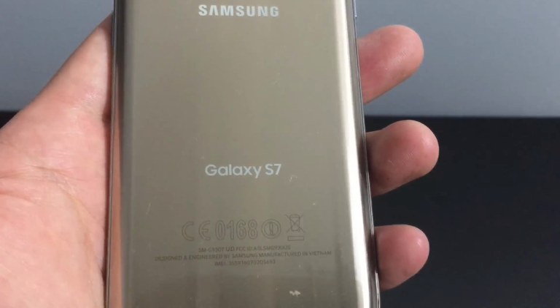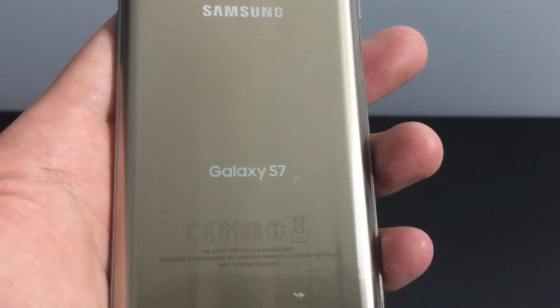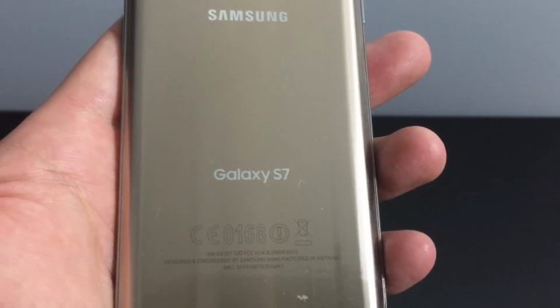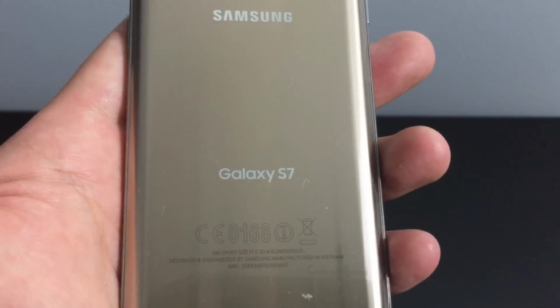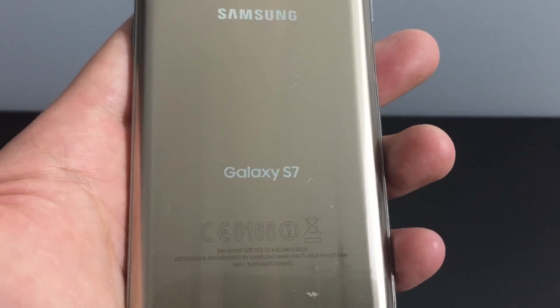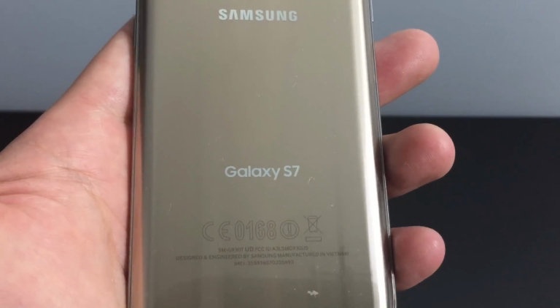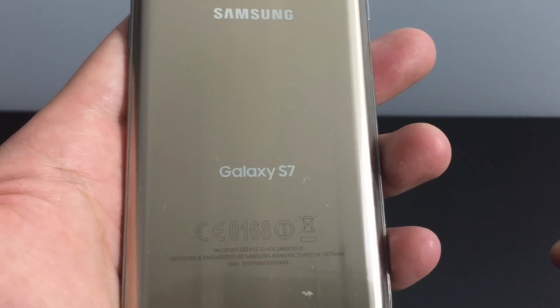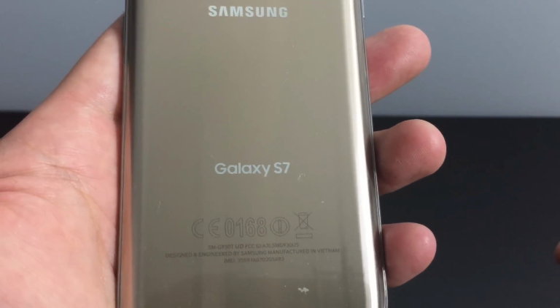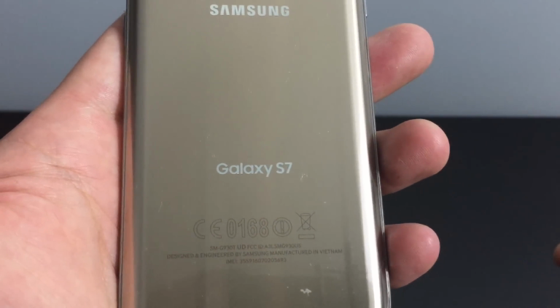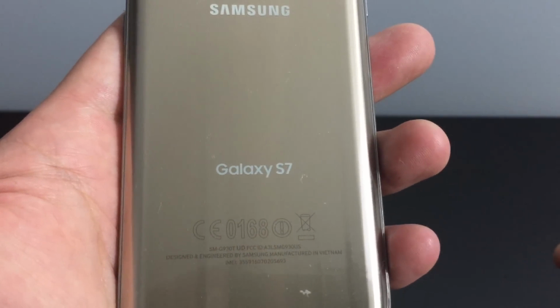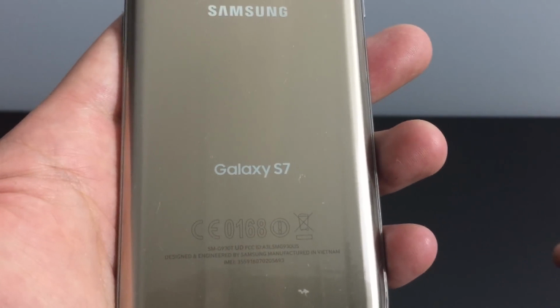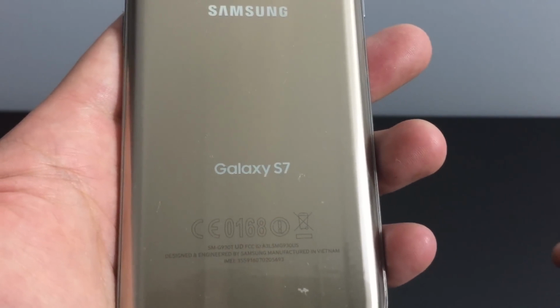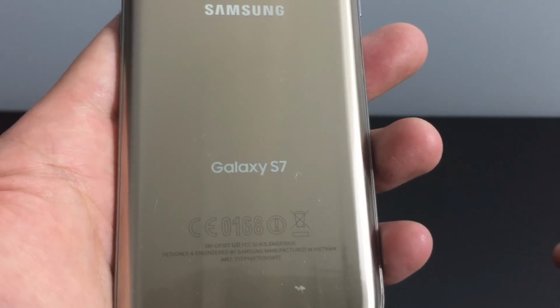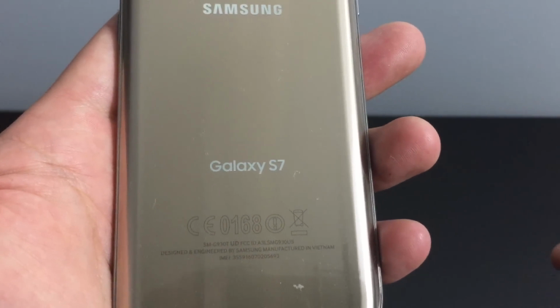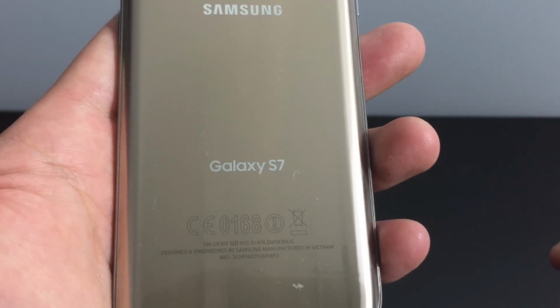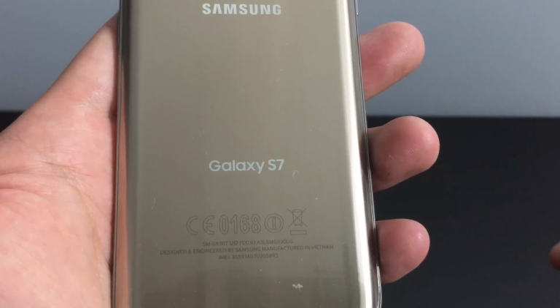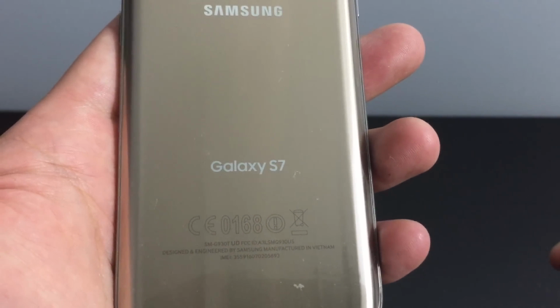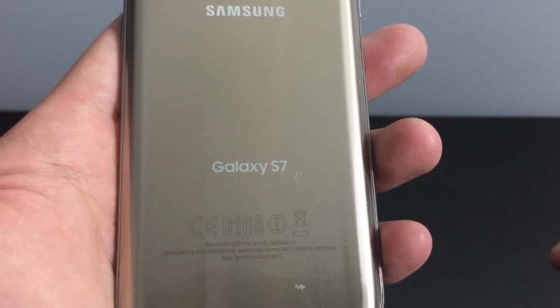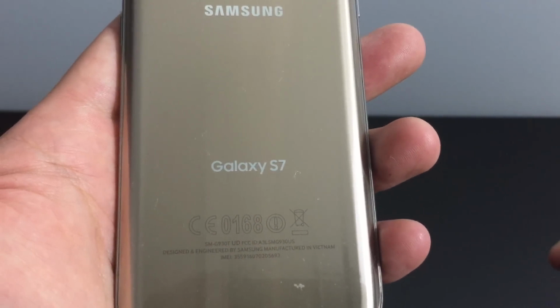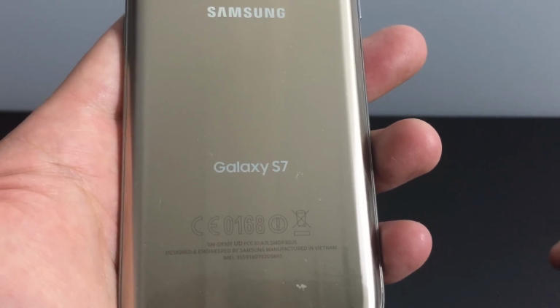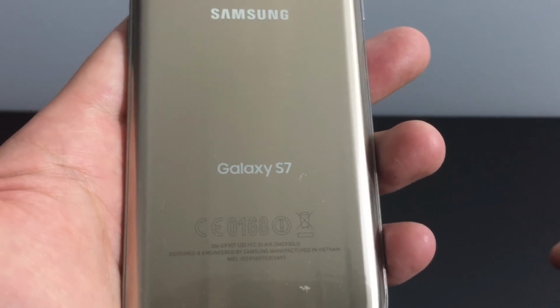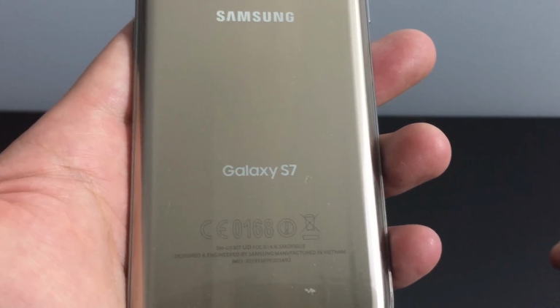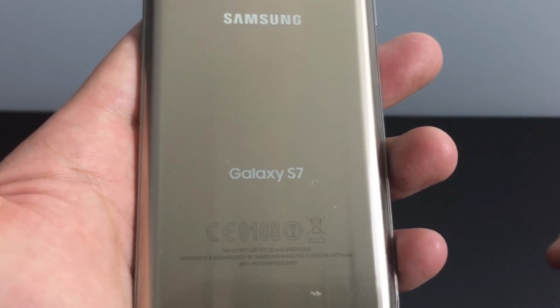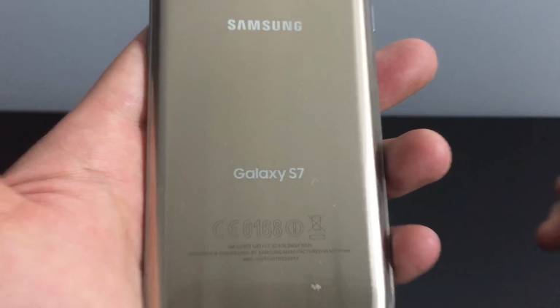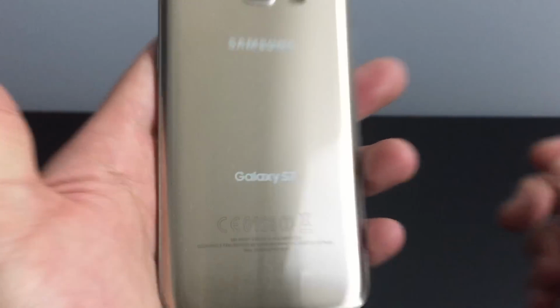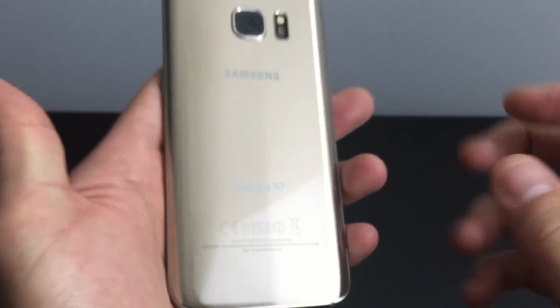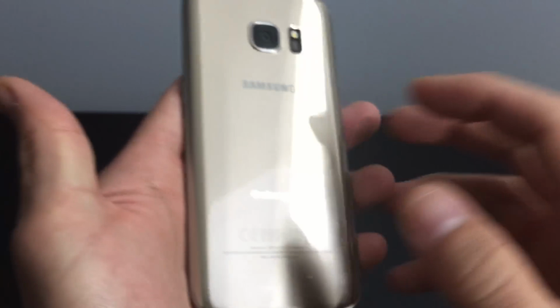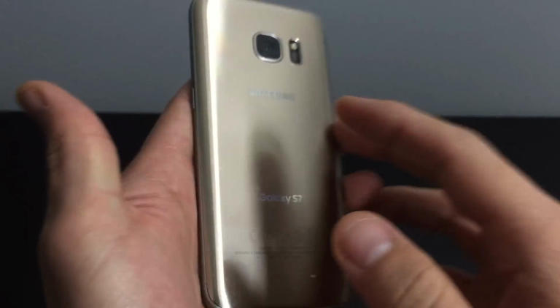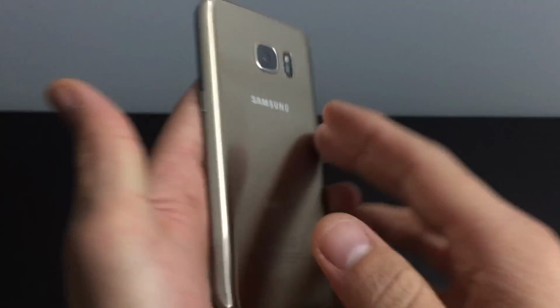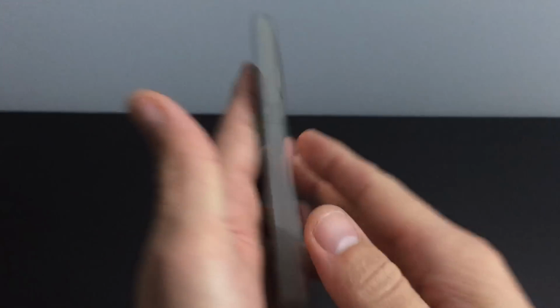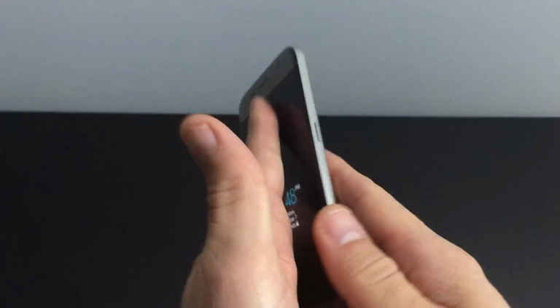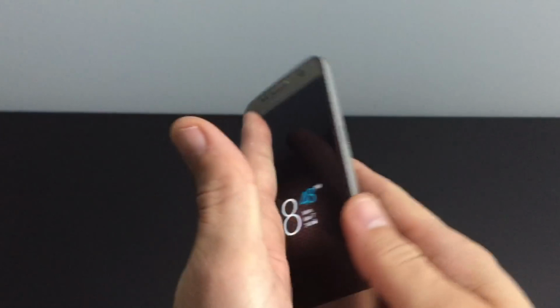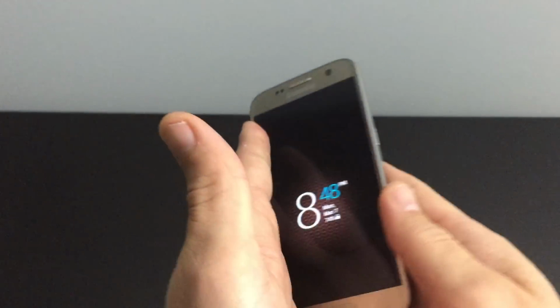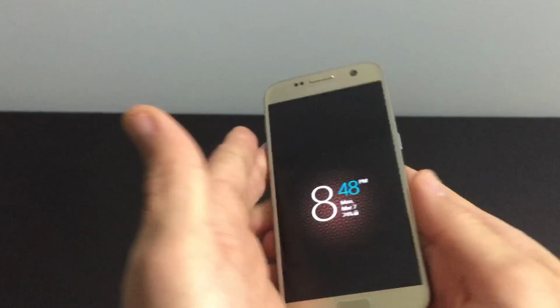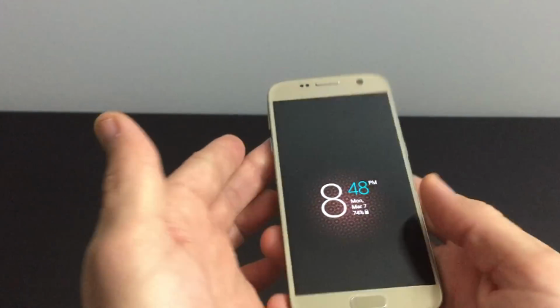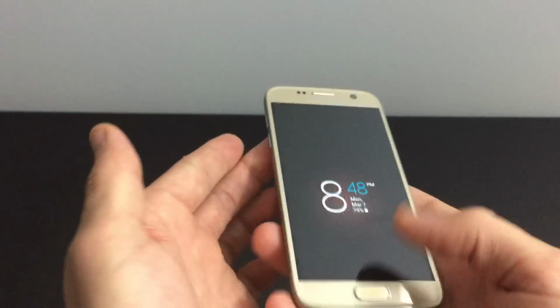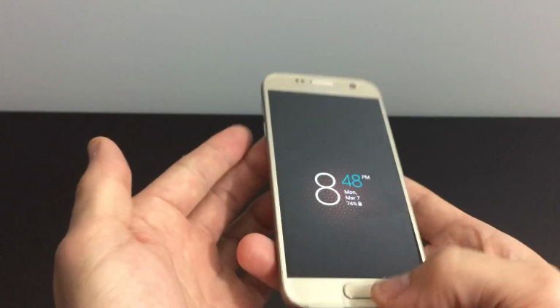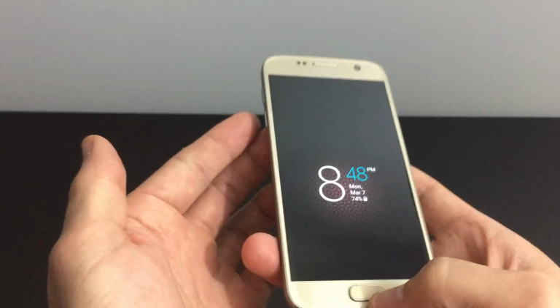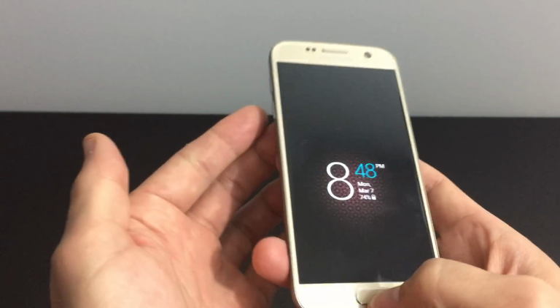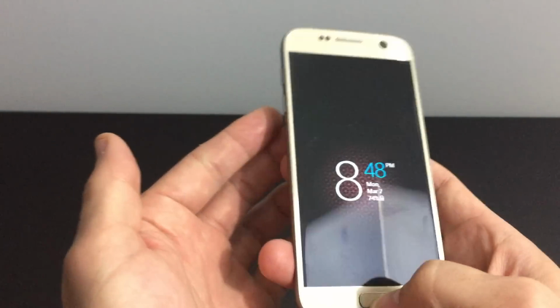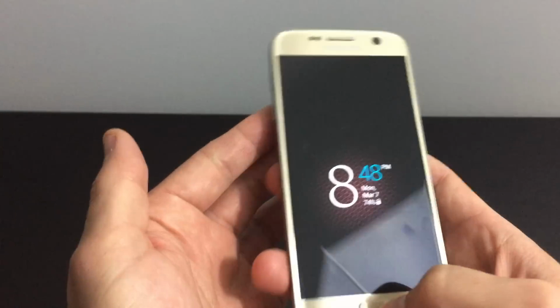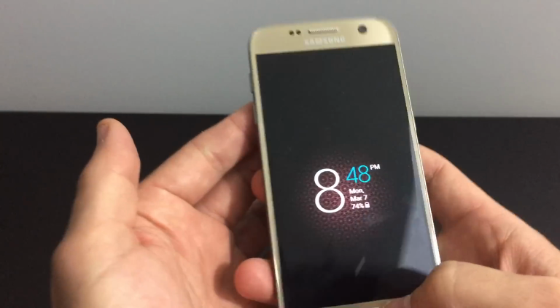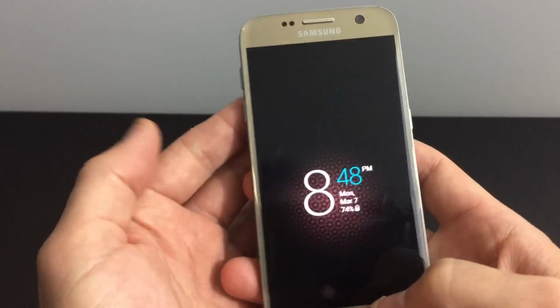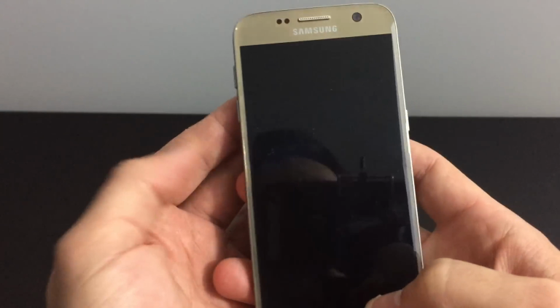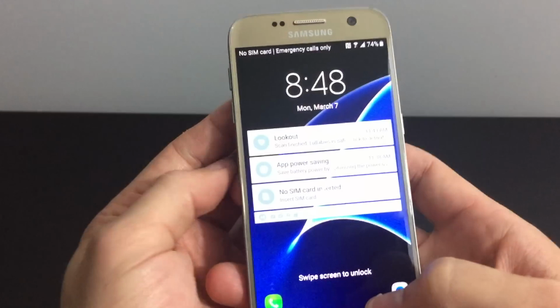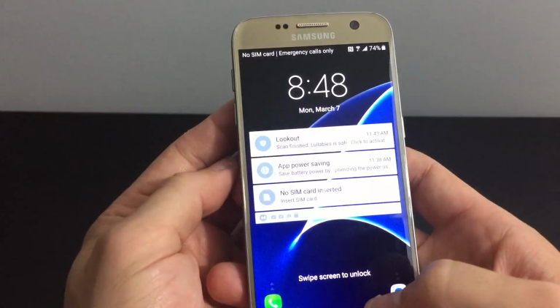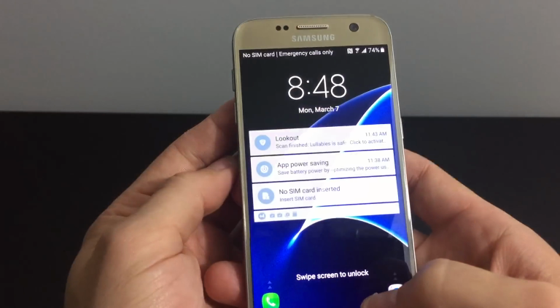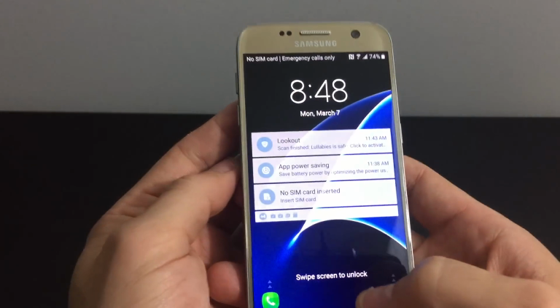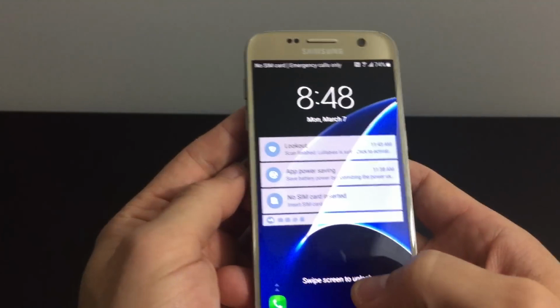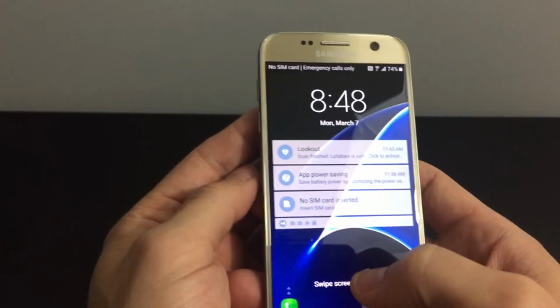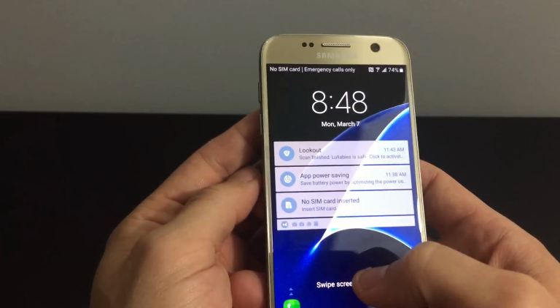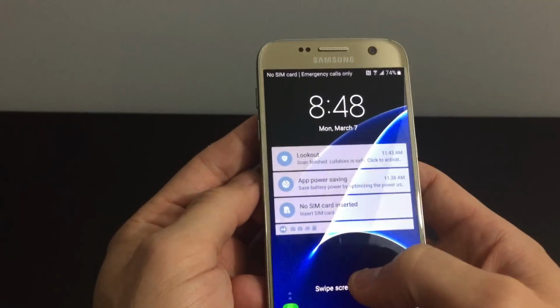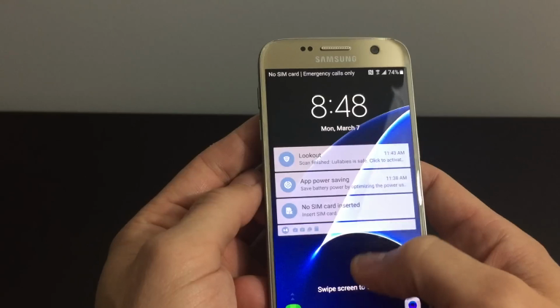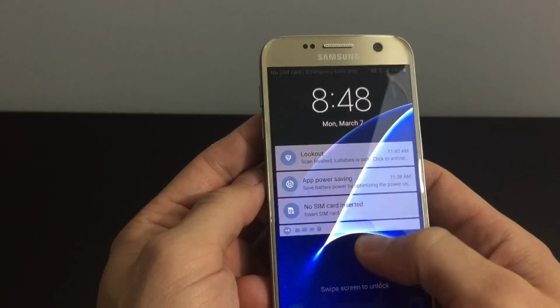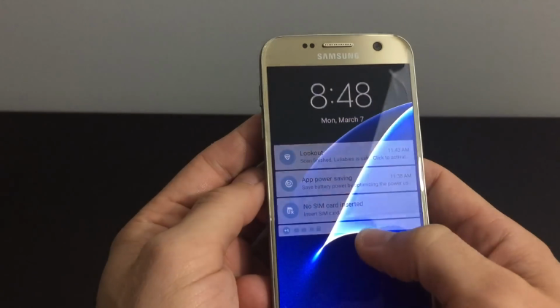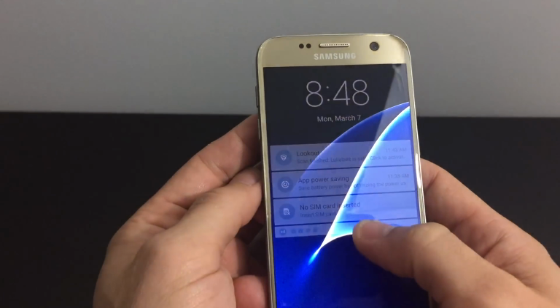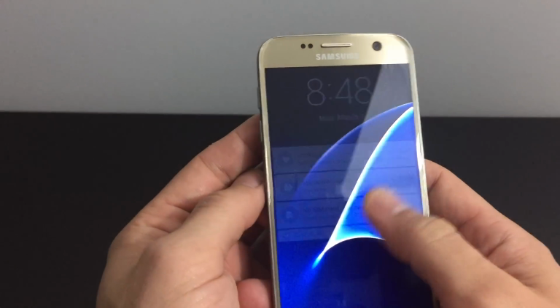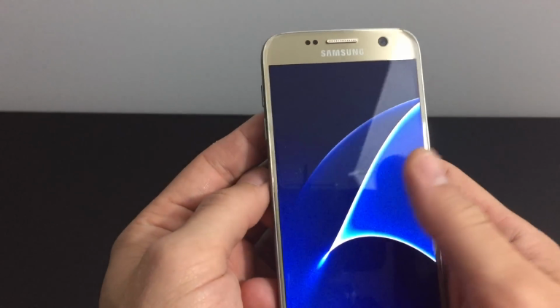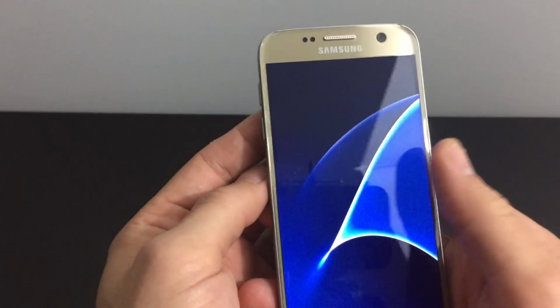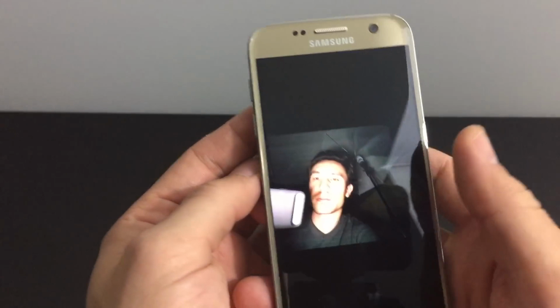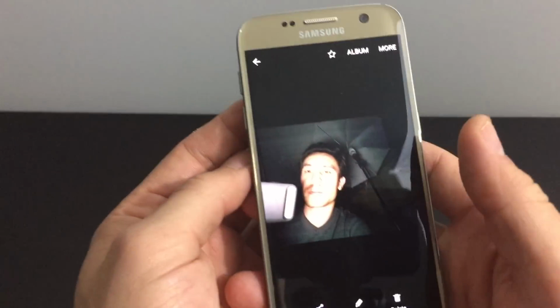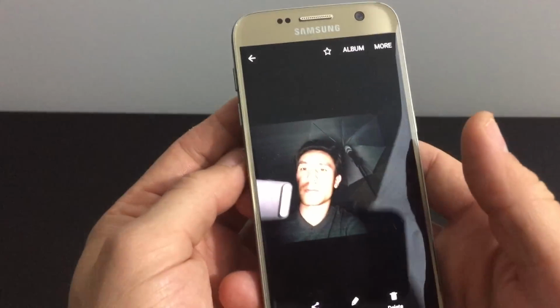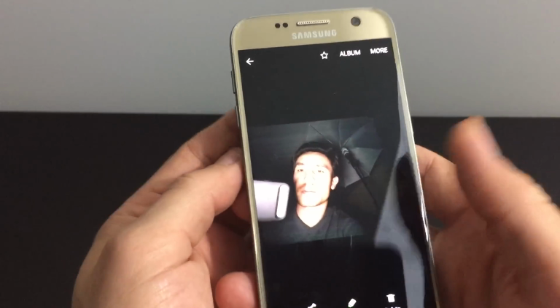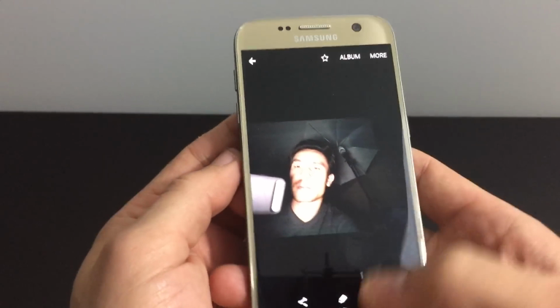I have my Samsung Galaxy S7 here and I want to show you something pretty interesting in regards to the front-facing camera.